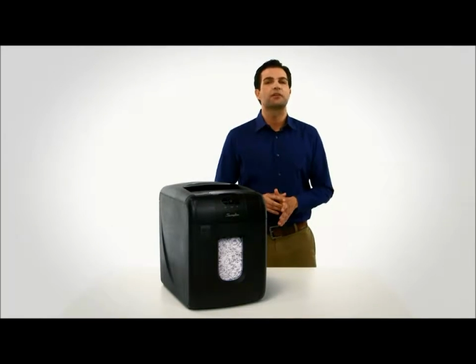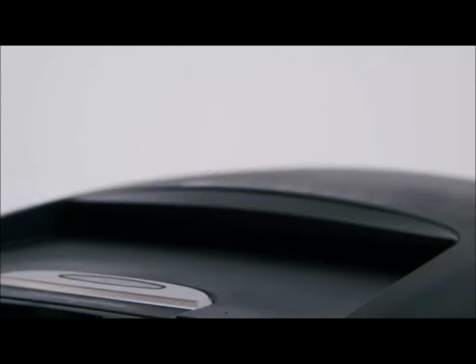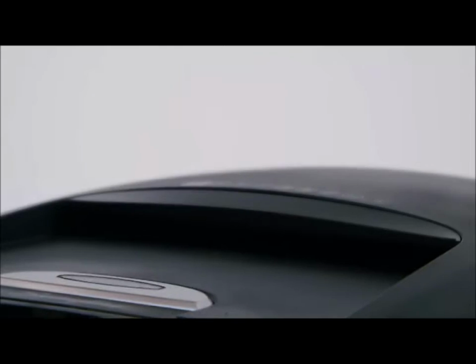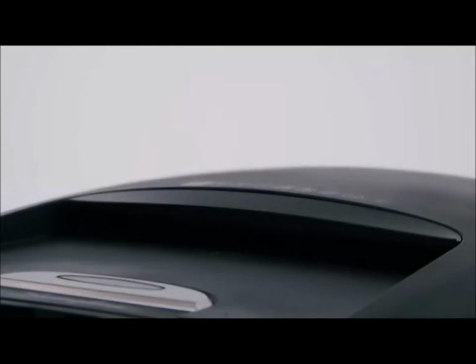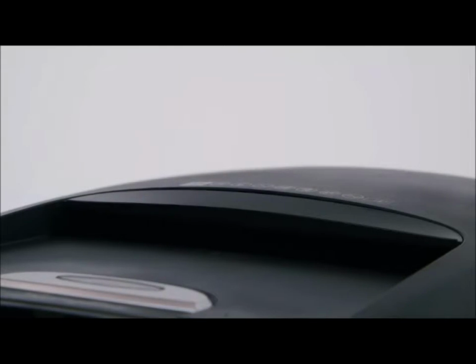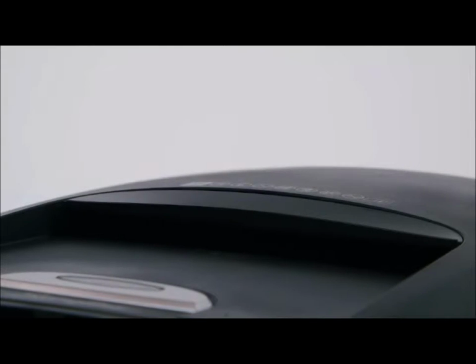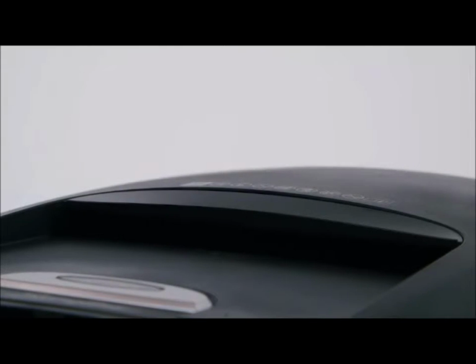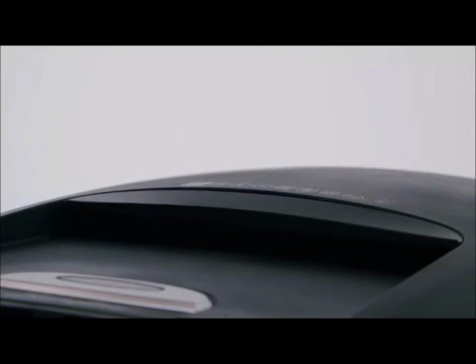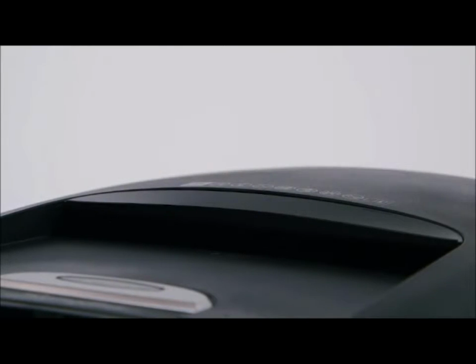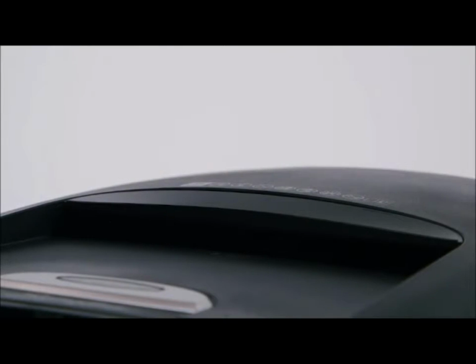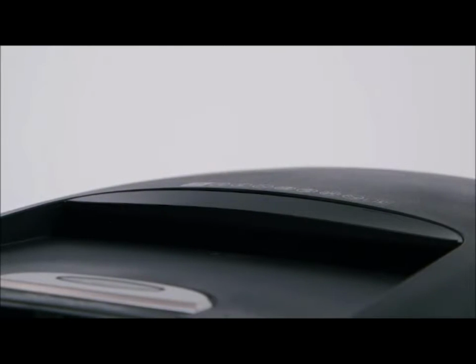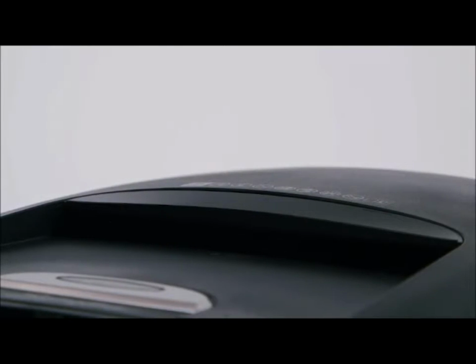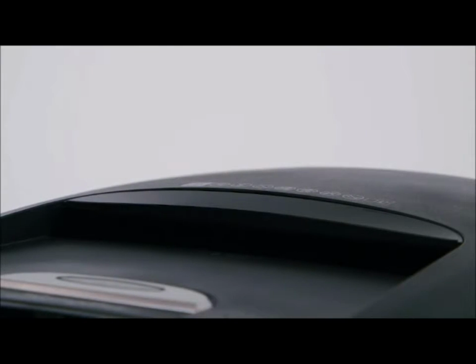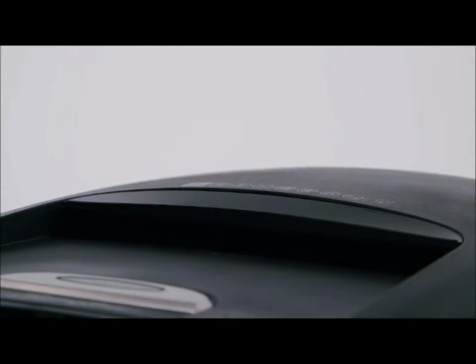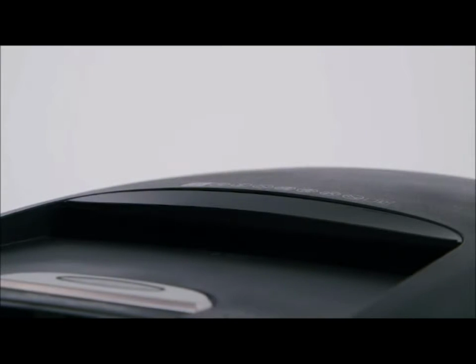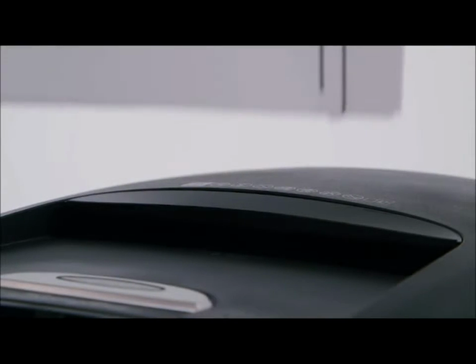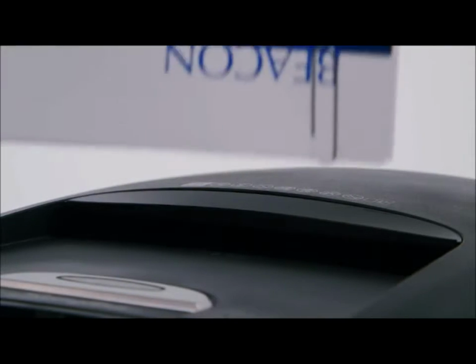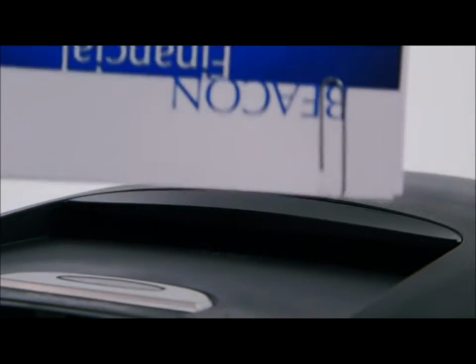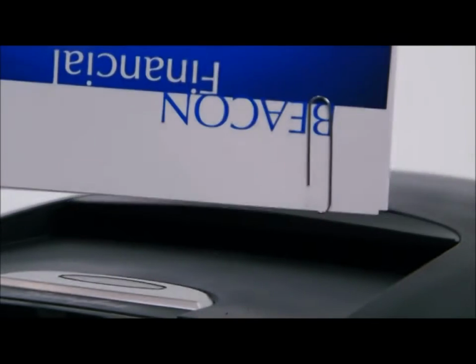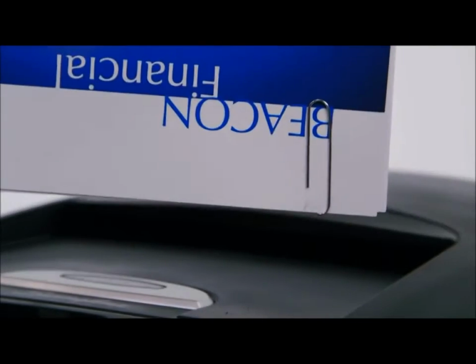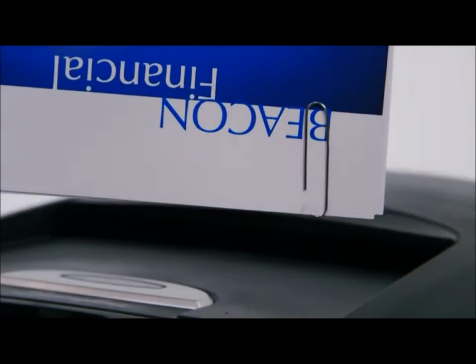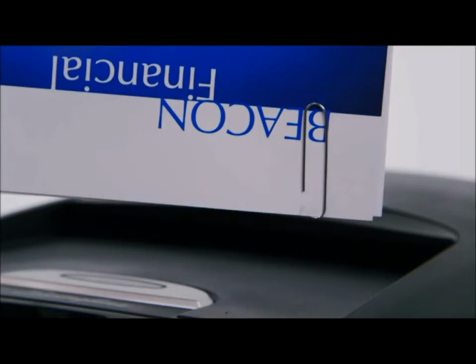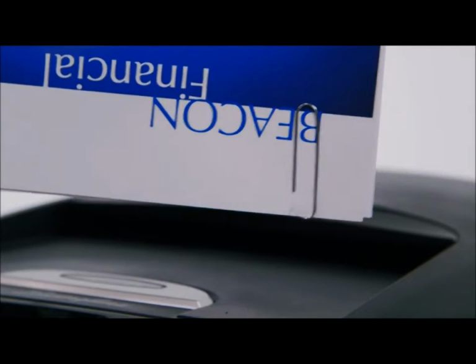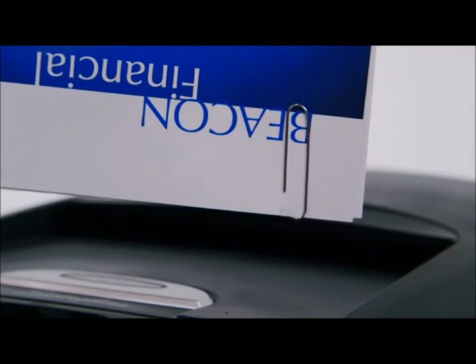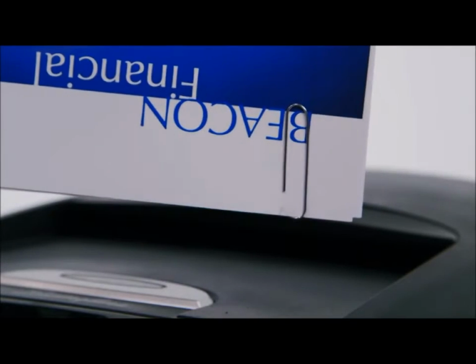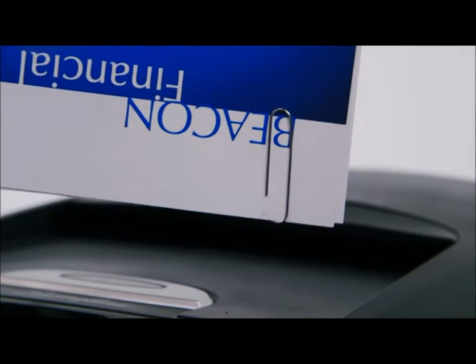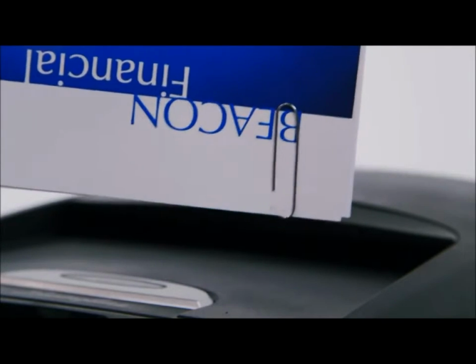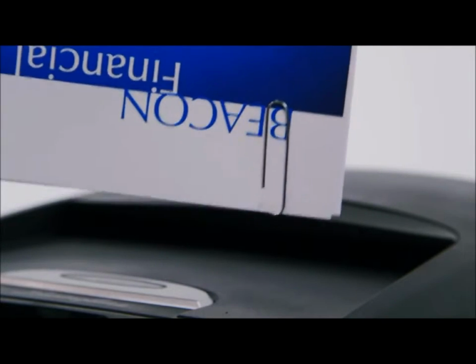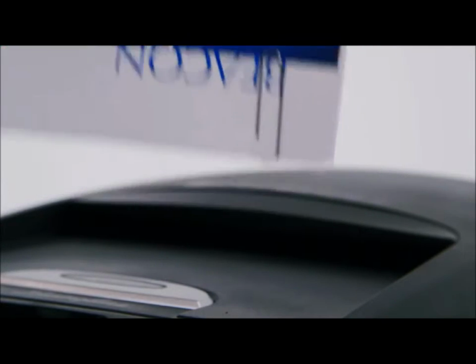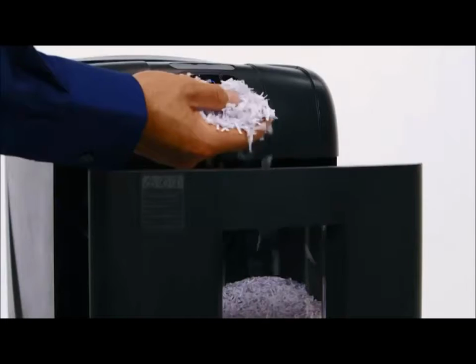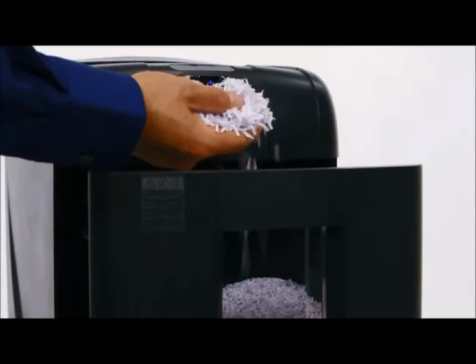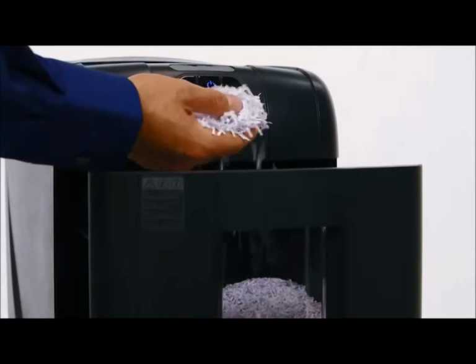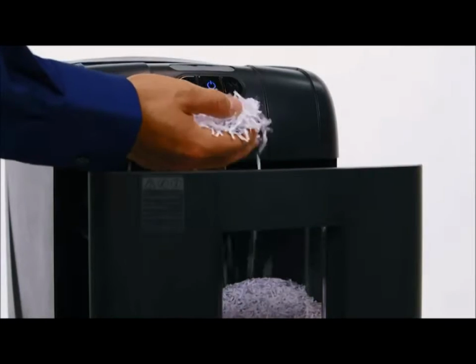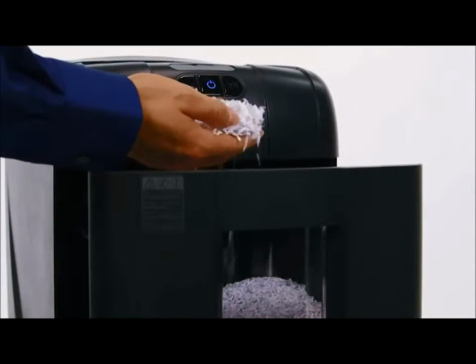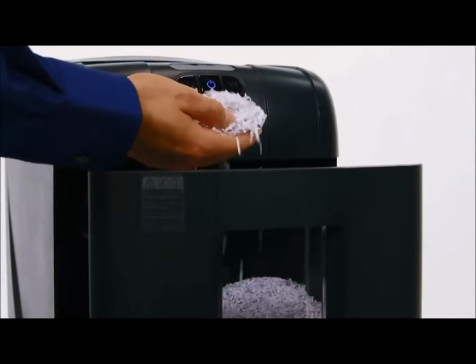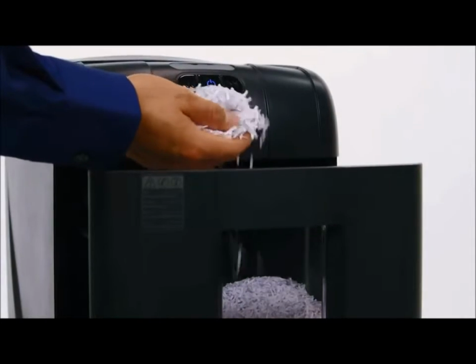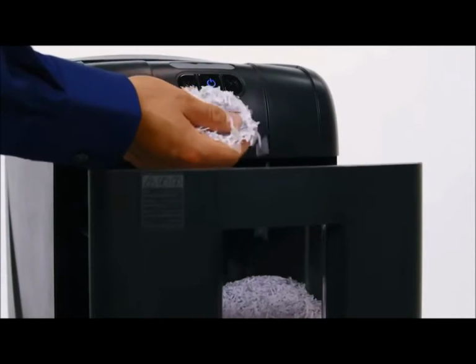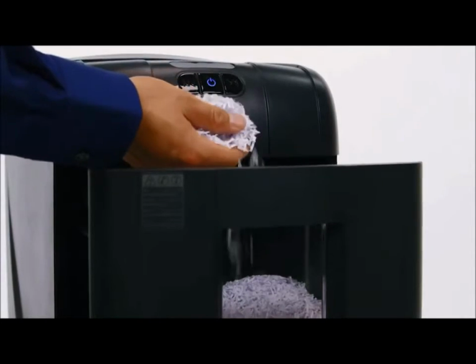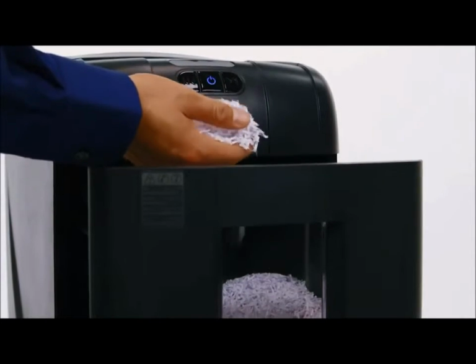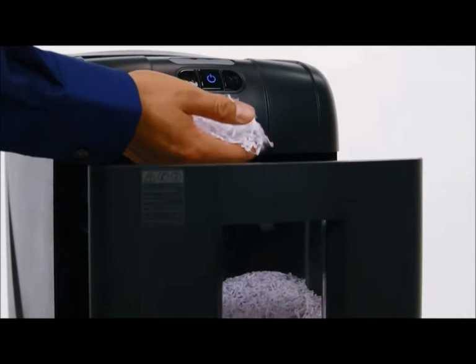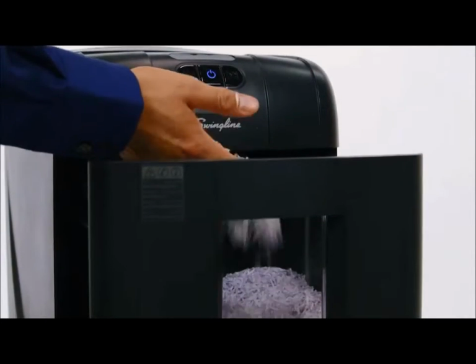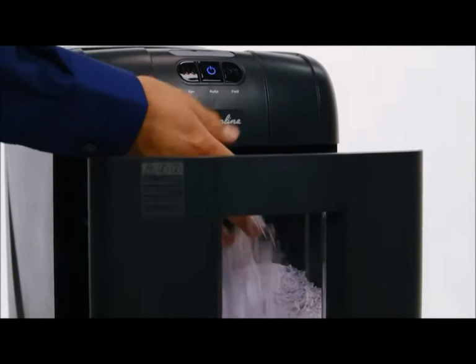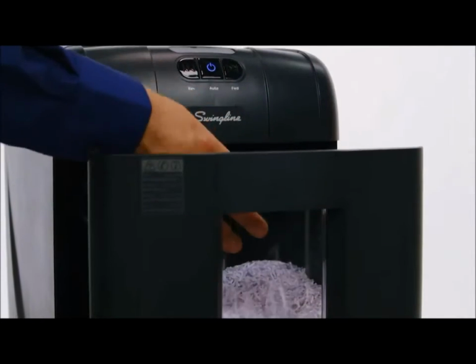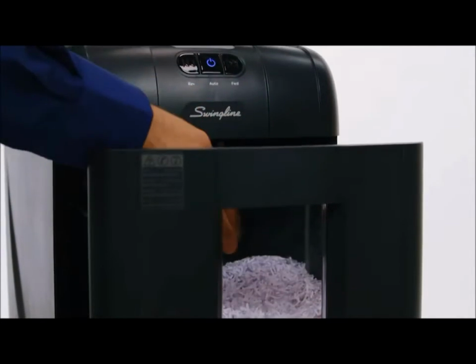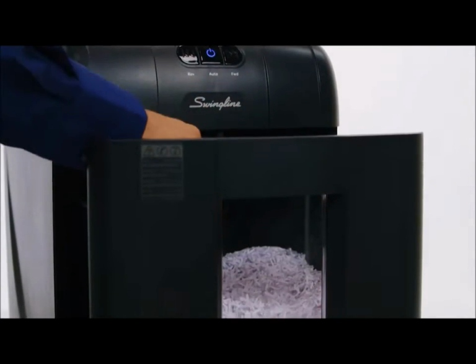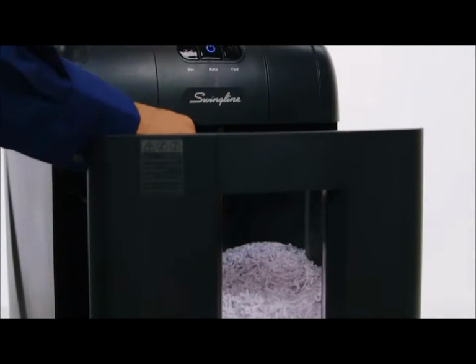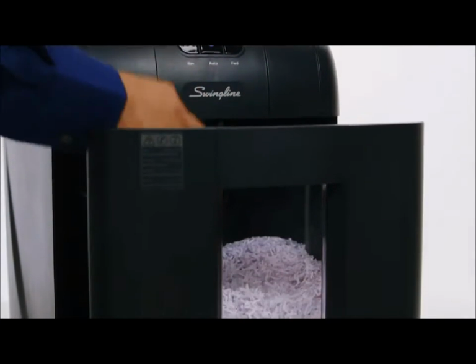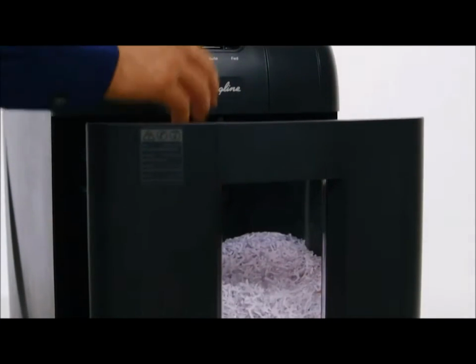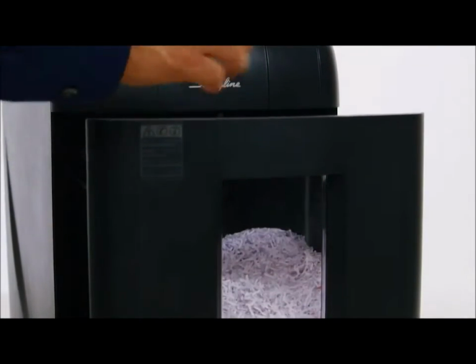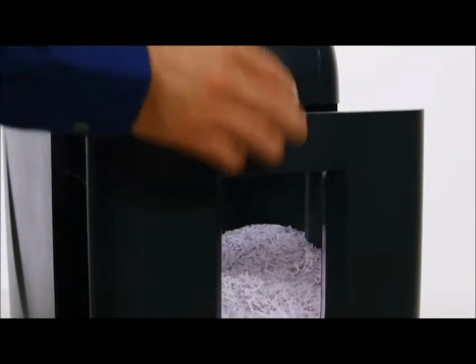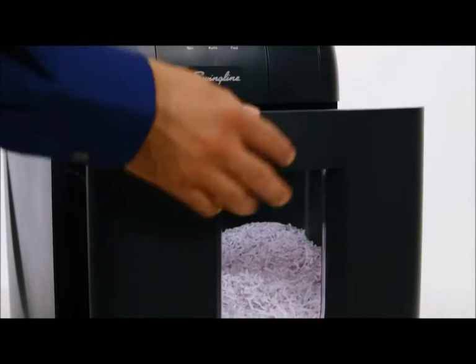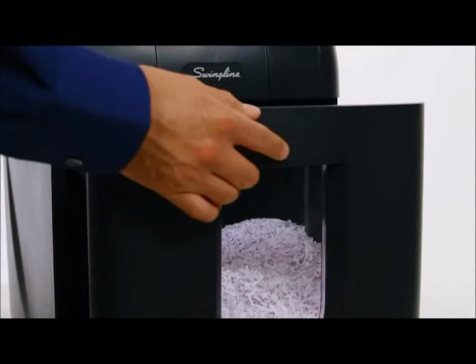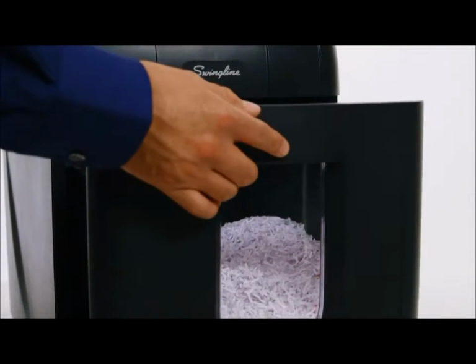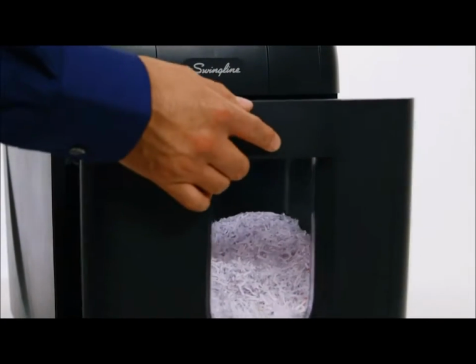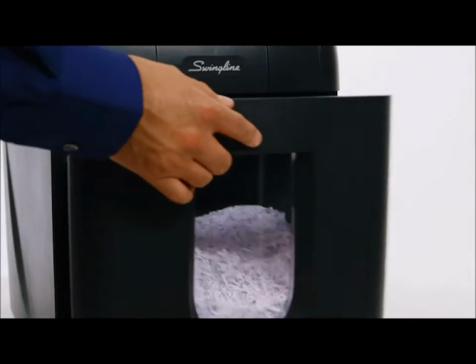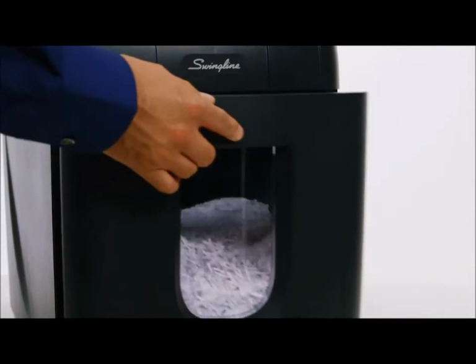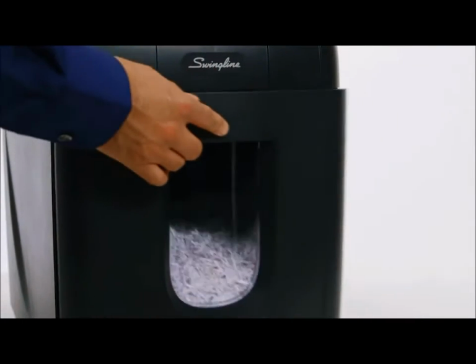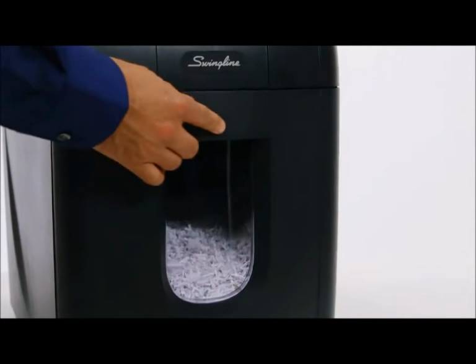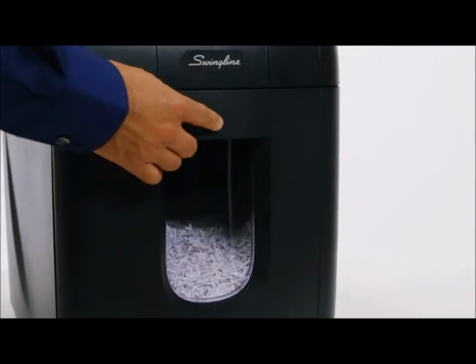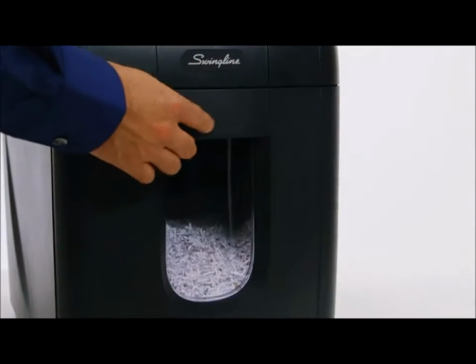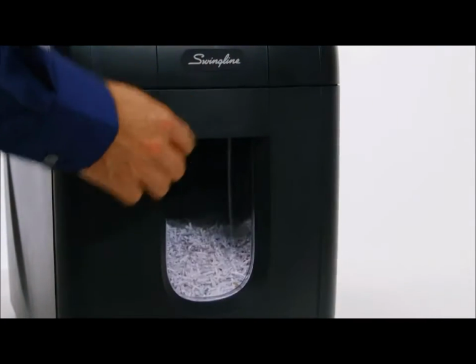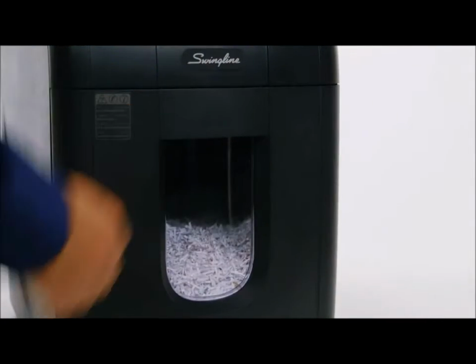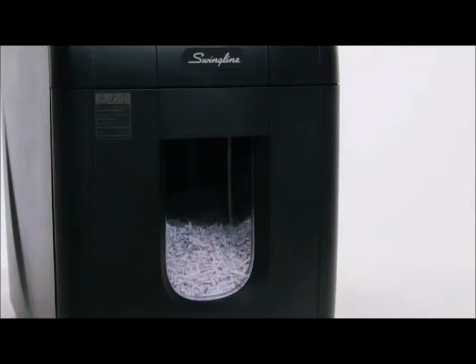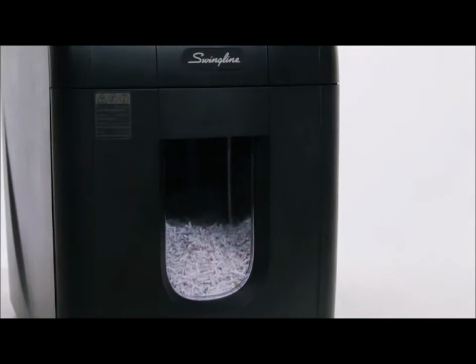The 100M even shreds paper clips and staples, and it all goes into a seven gallon pull-out waste bin with a view window.